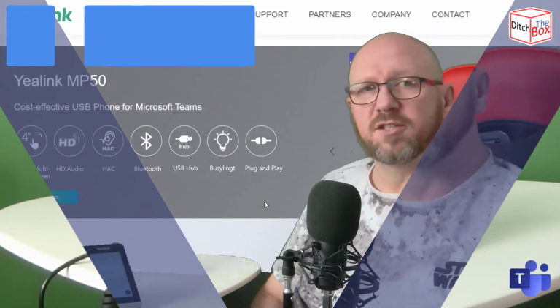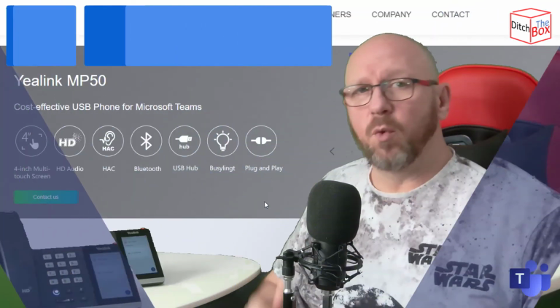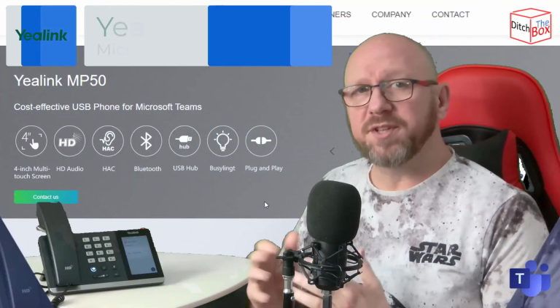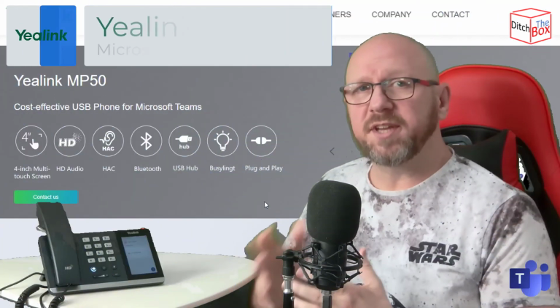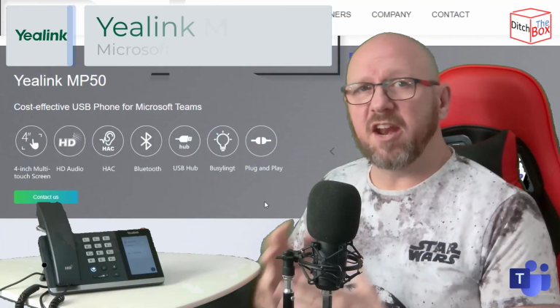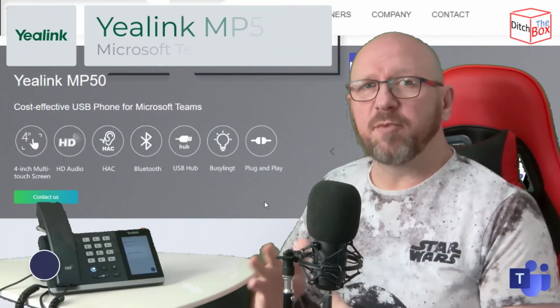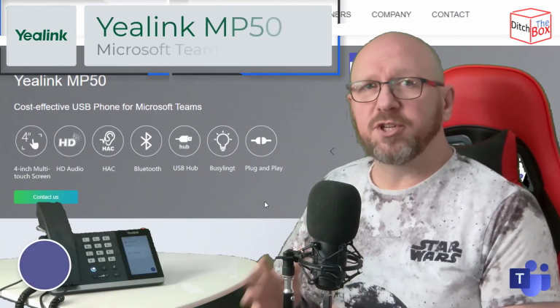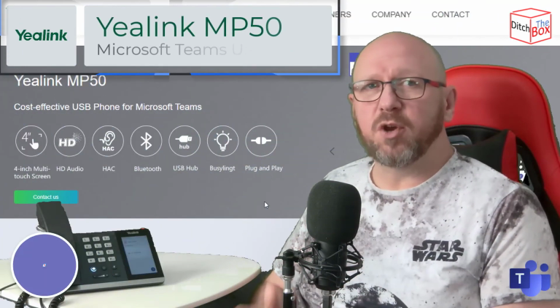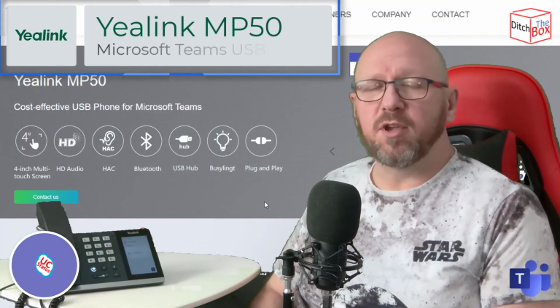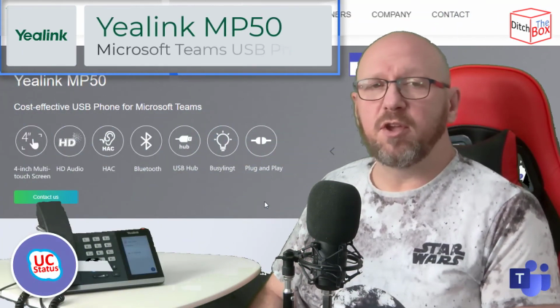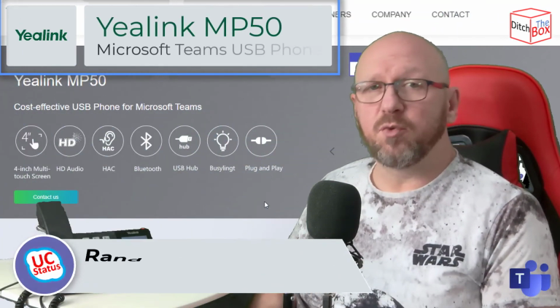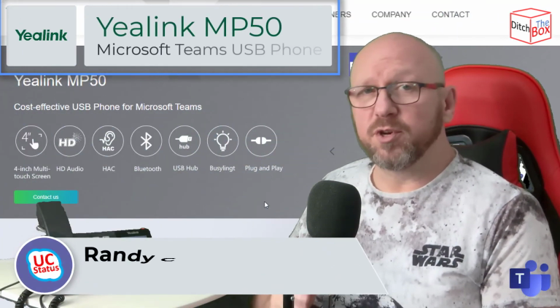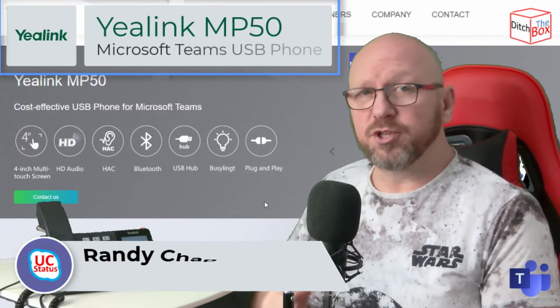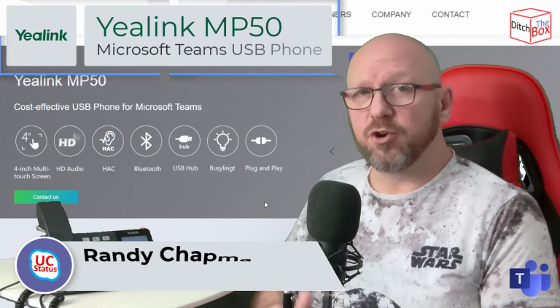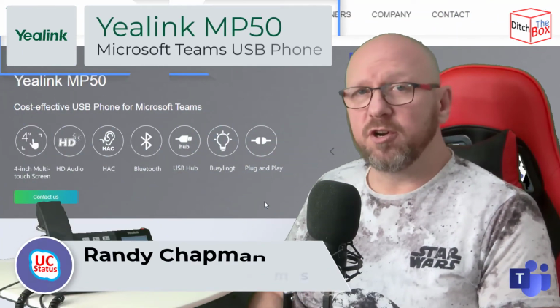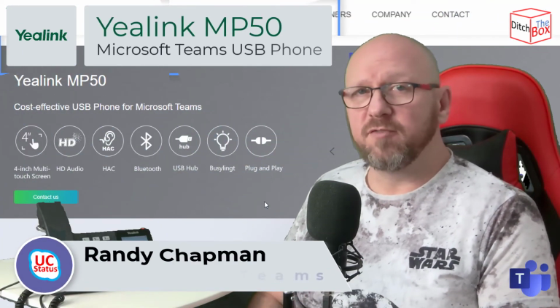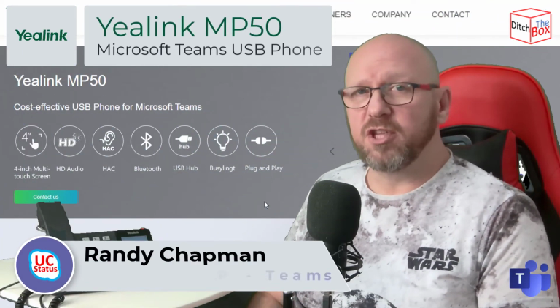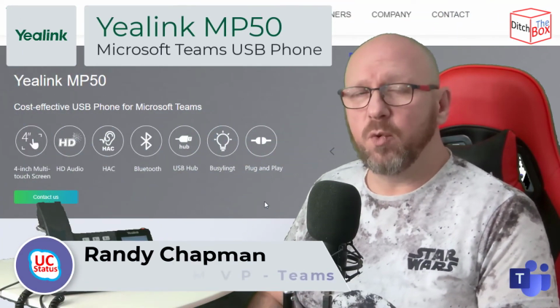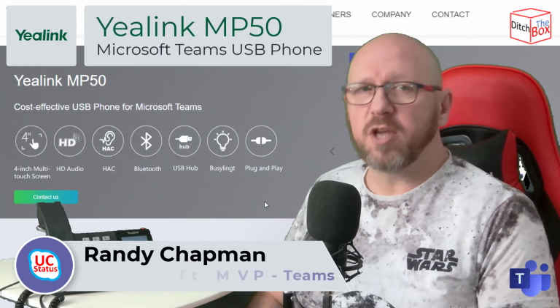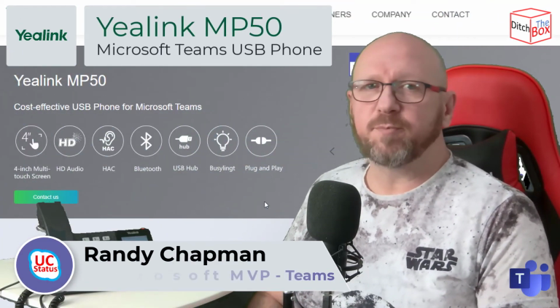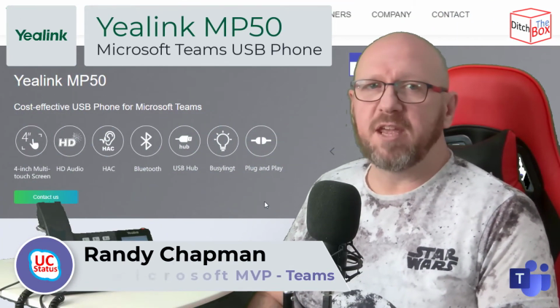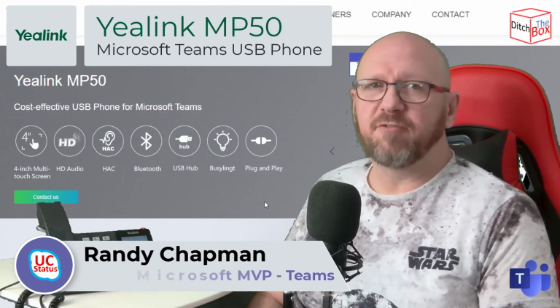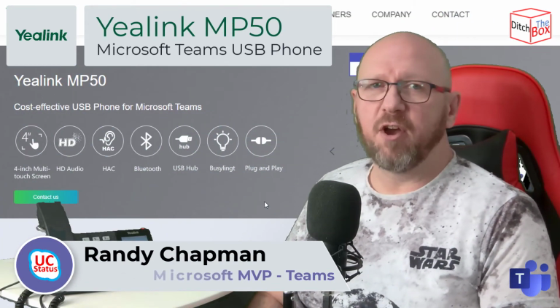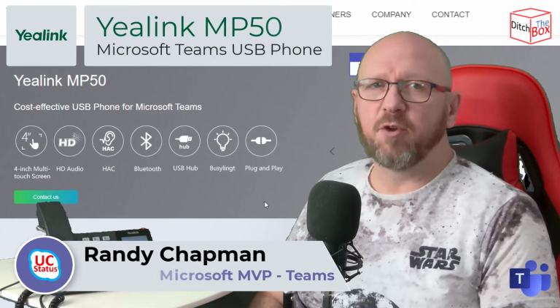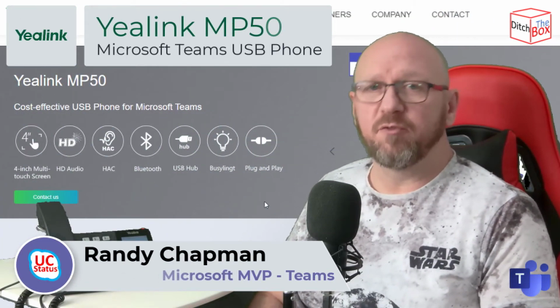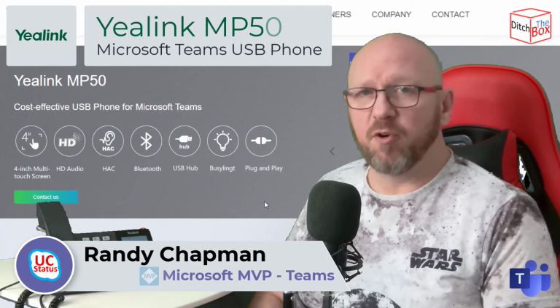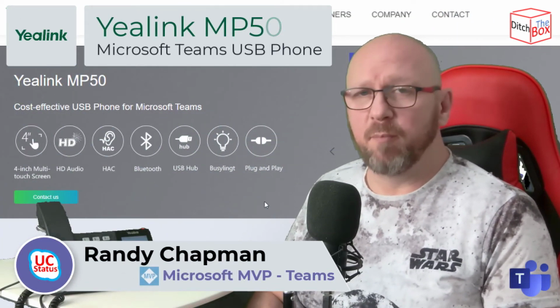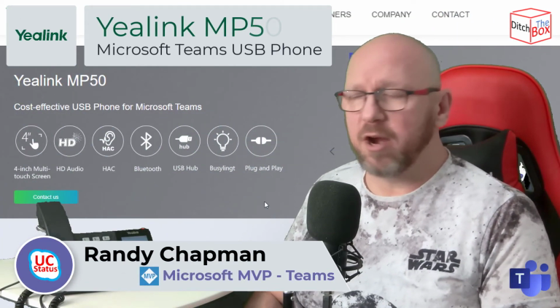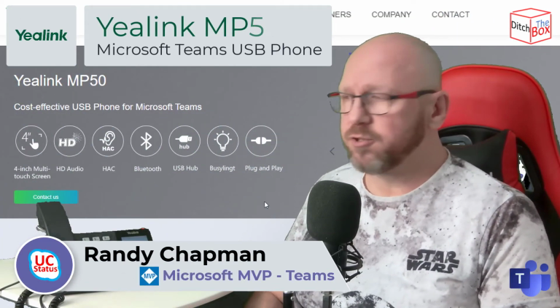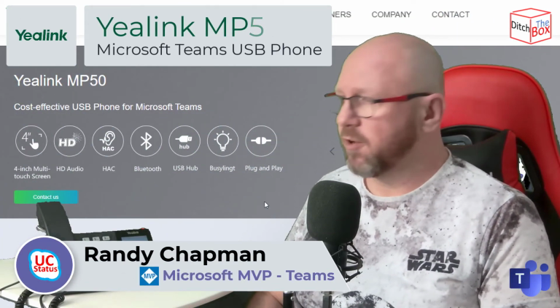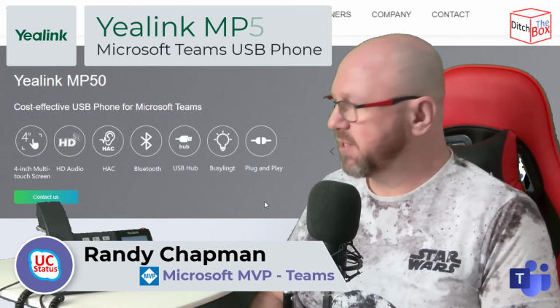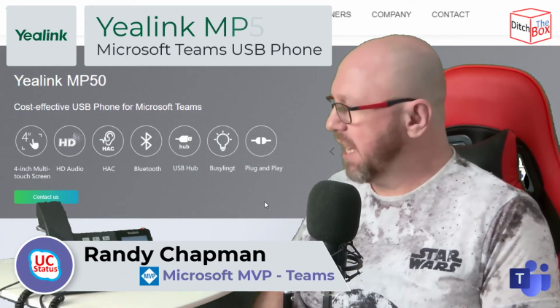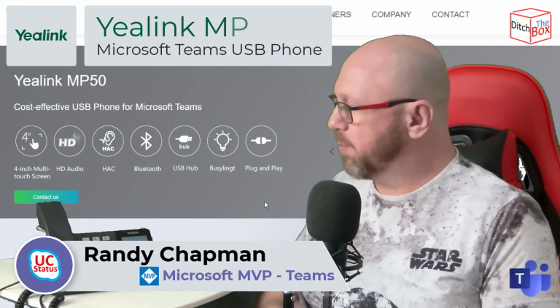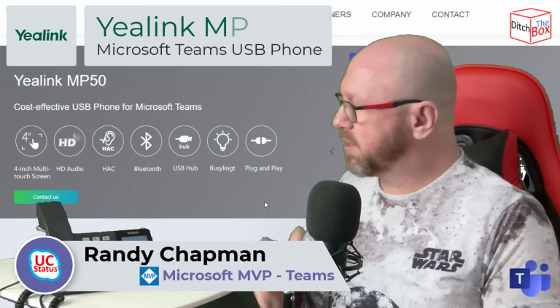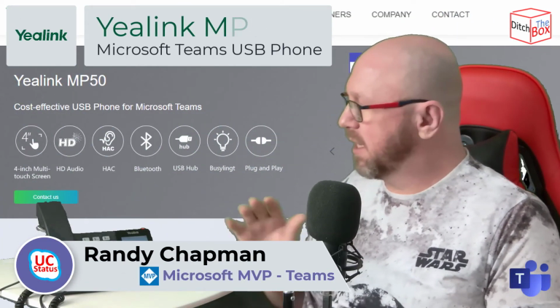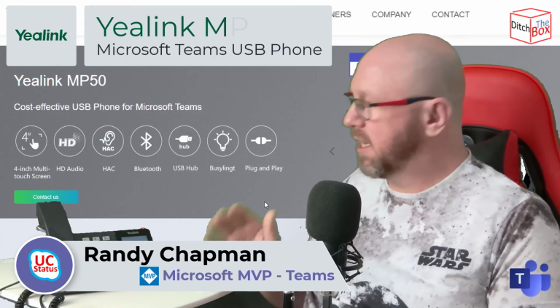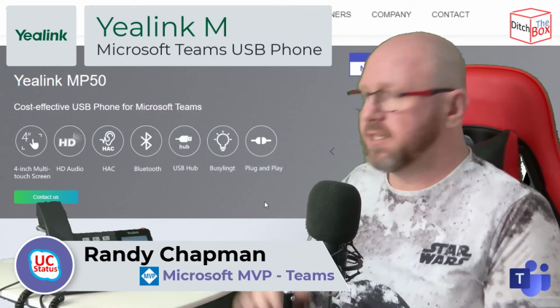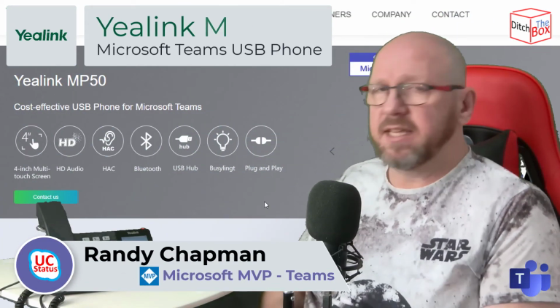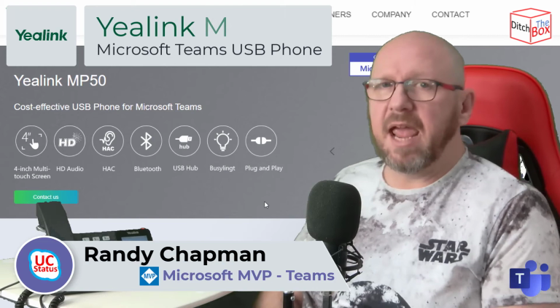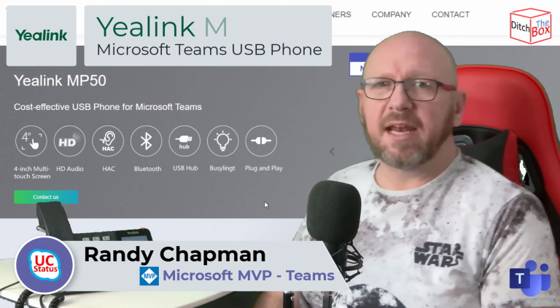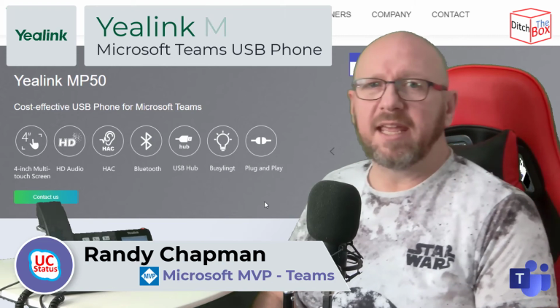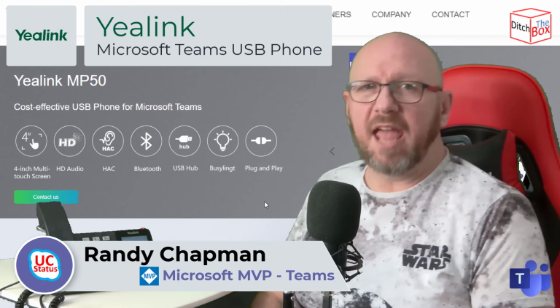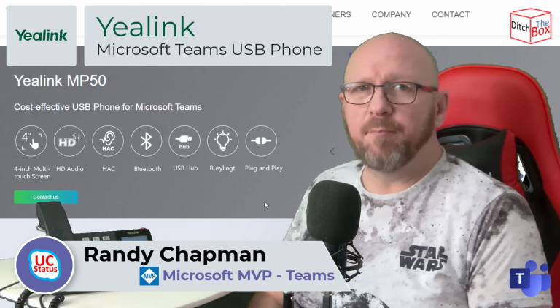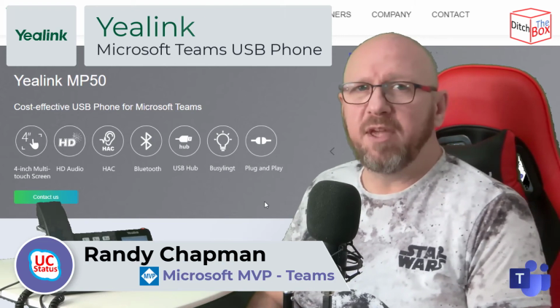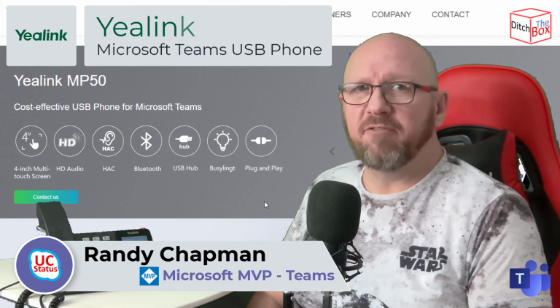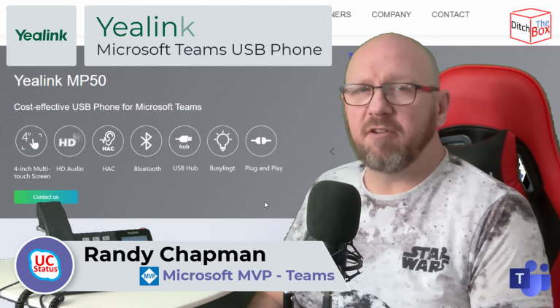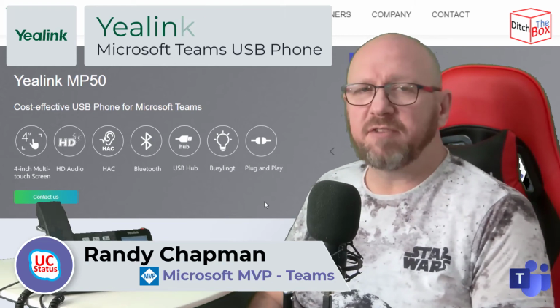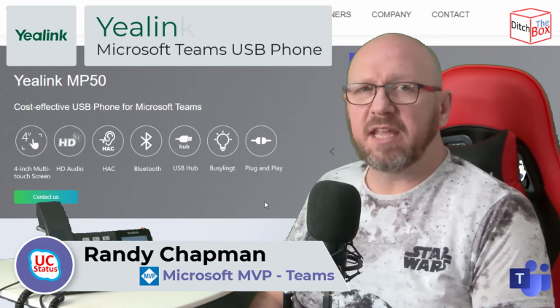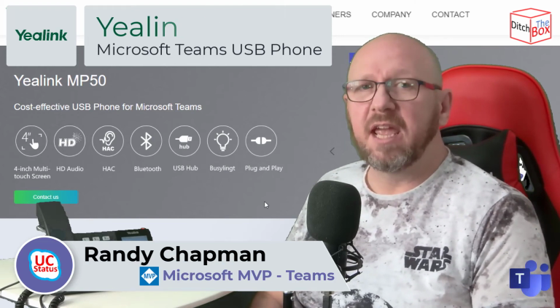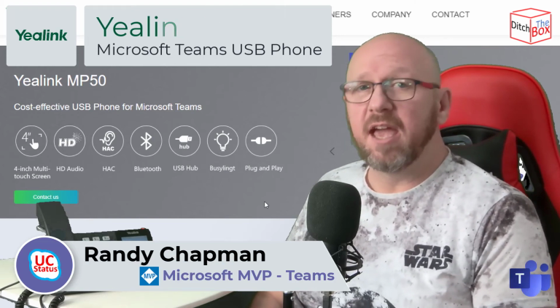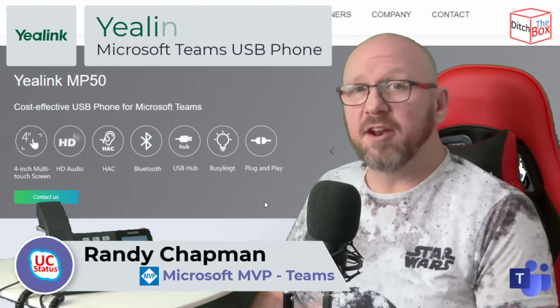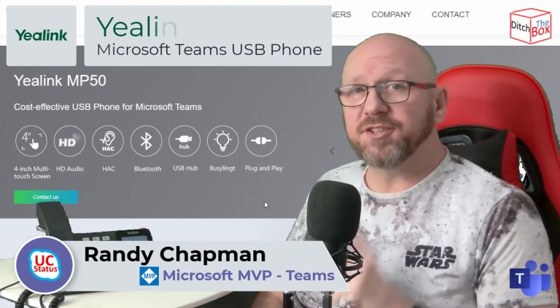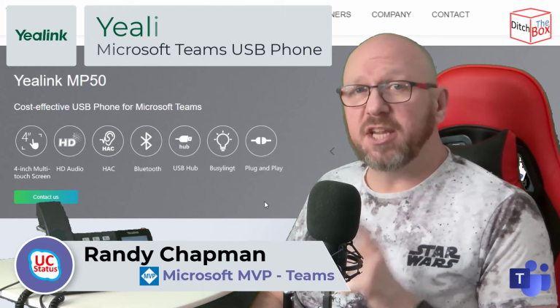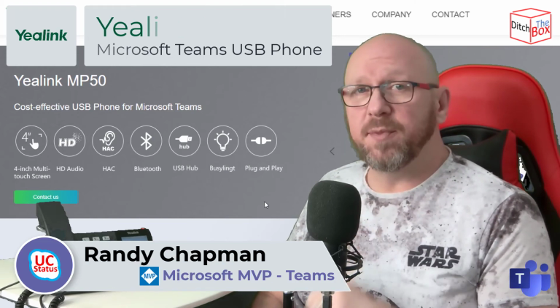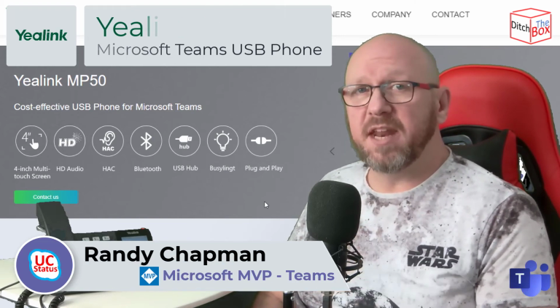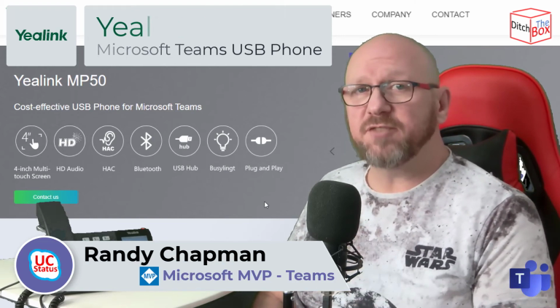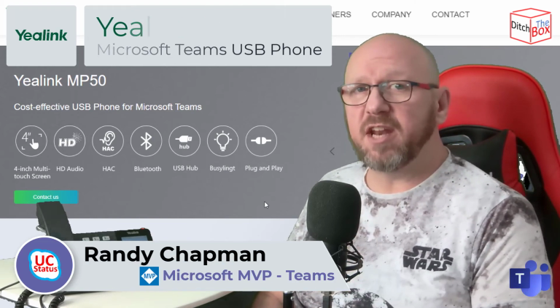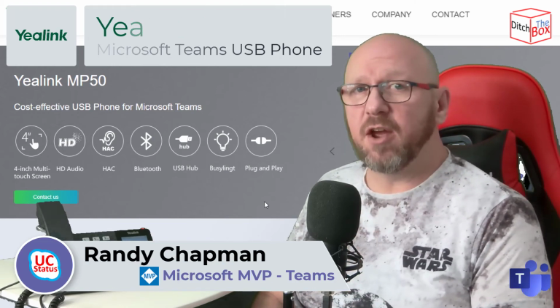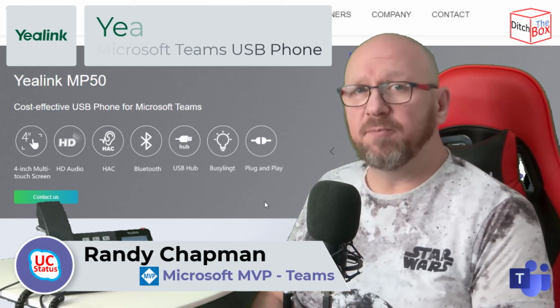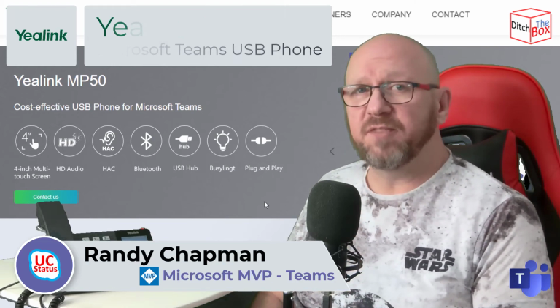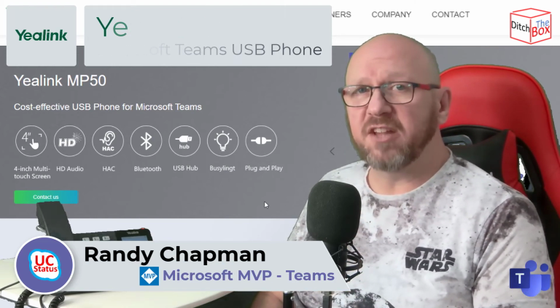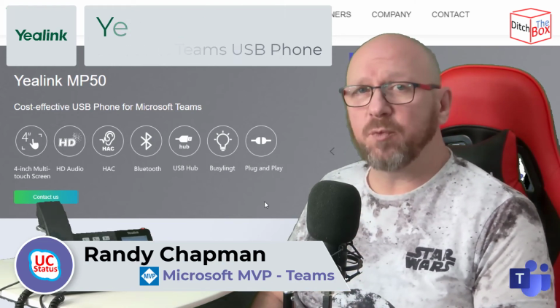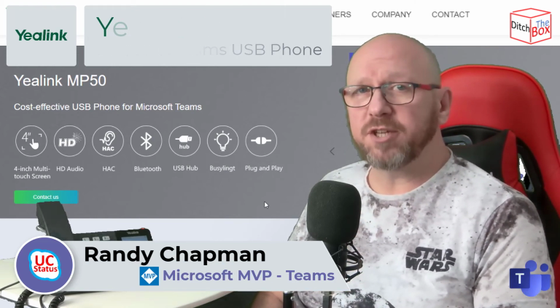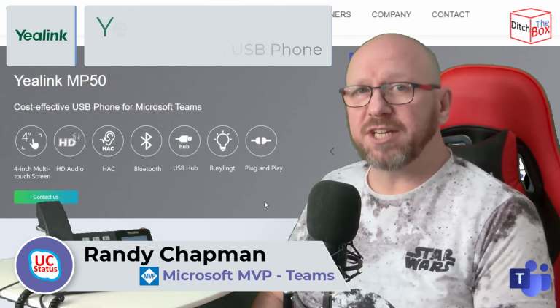So once again, I've been showing you the return of the USB phone for Microsoft Teams. It's the Yealink MP50, and I'll see you in the next video. Thanks for watching.